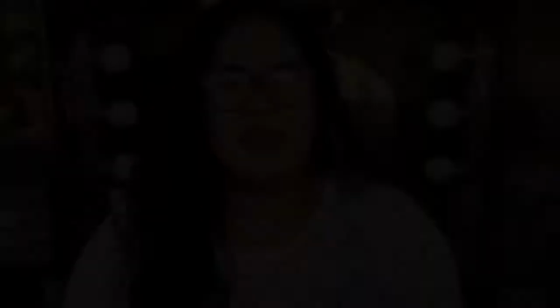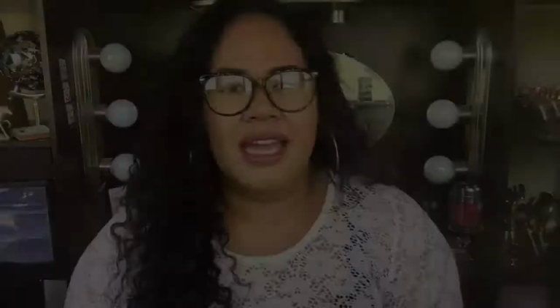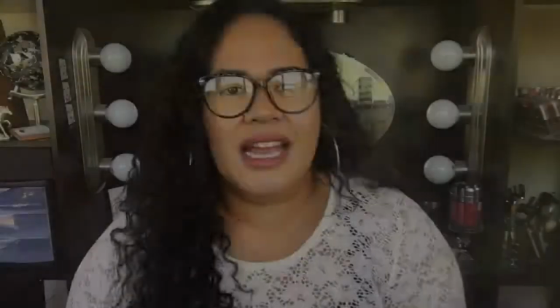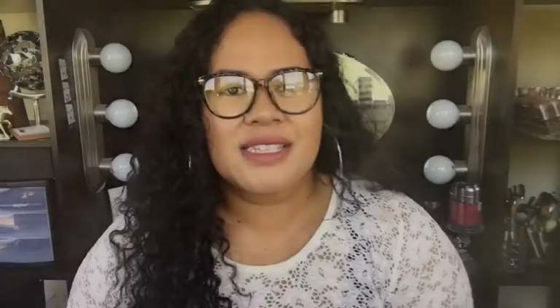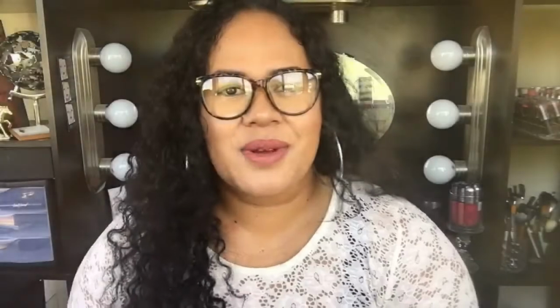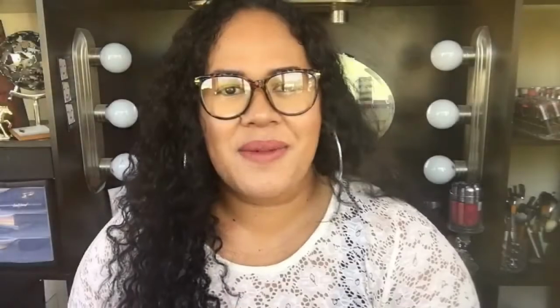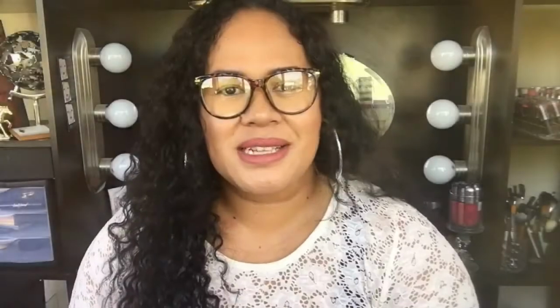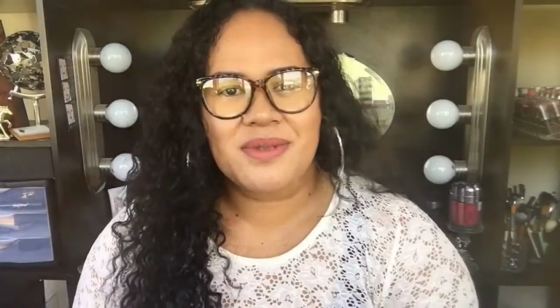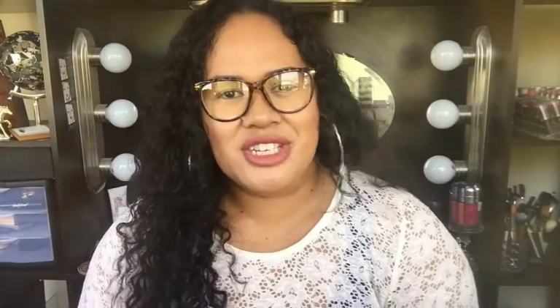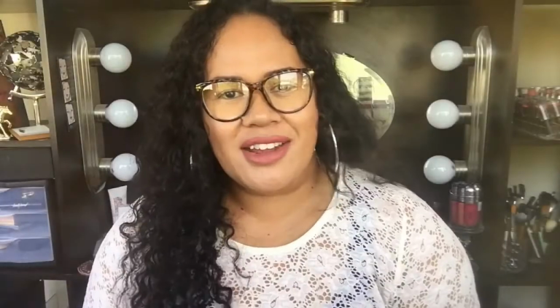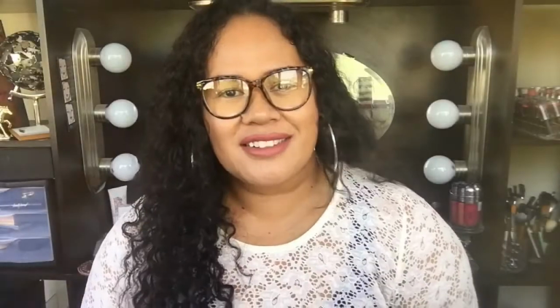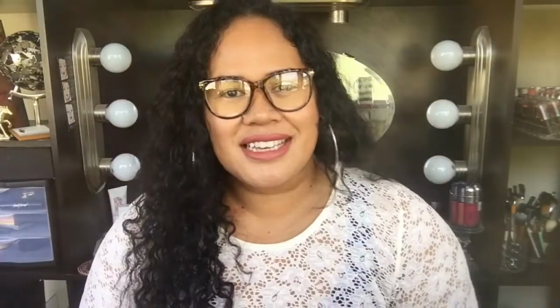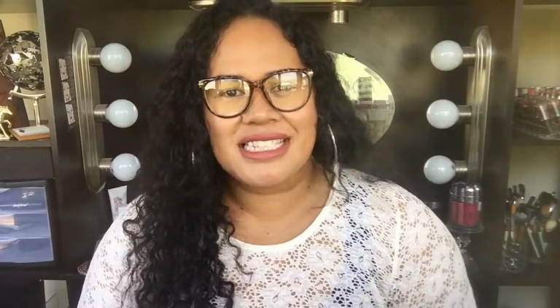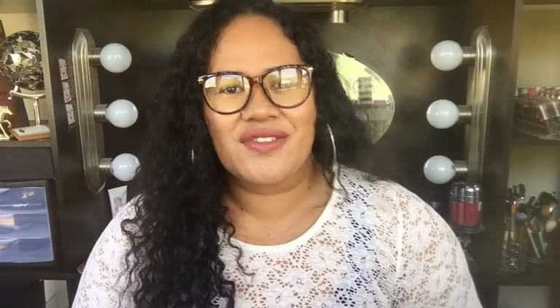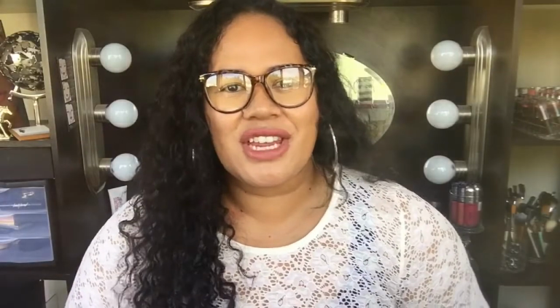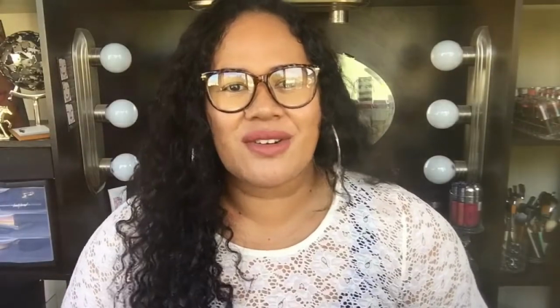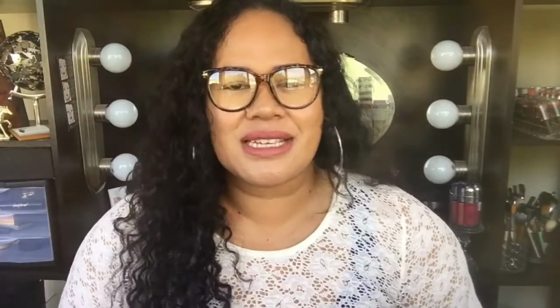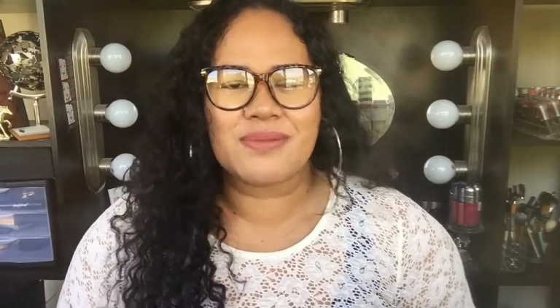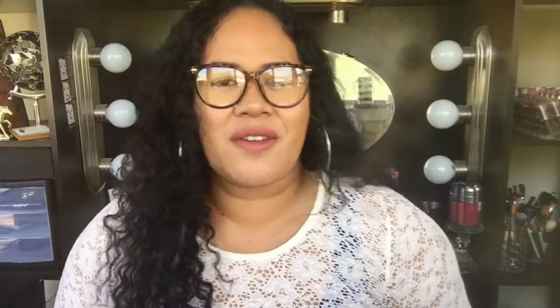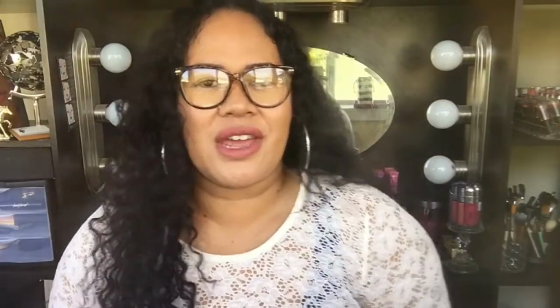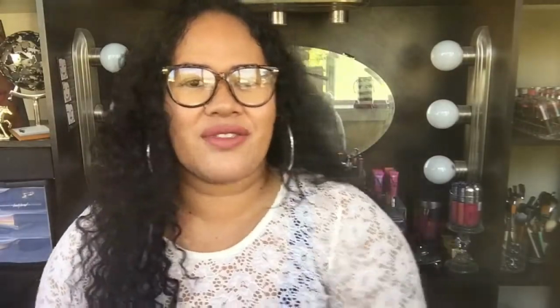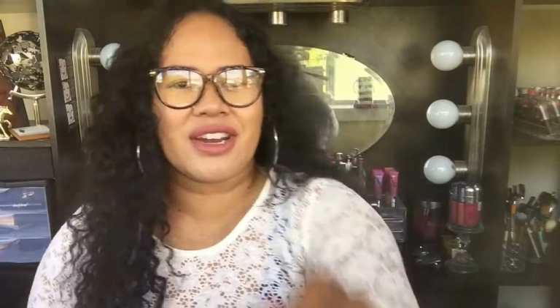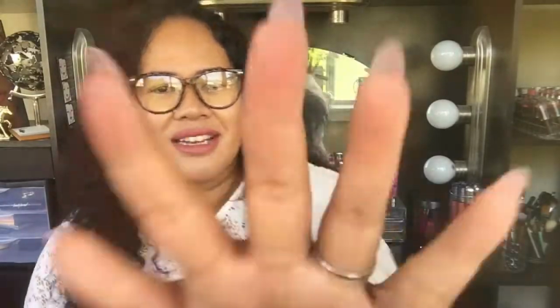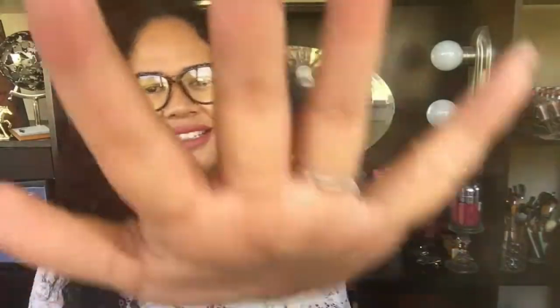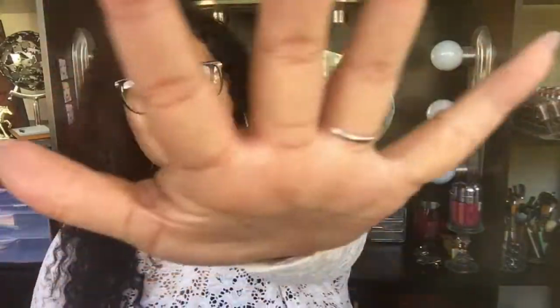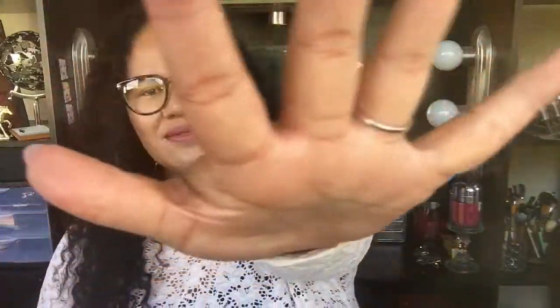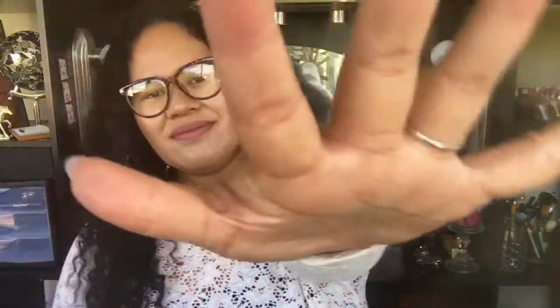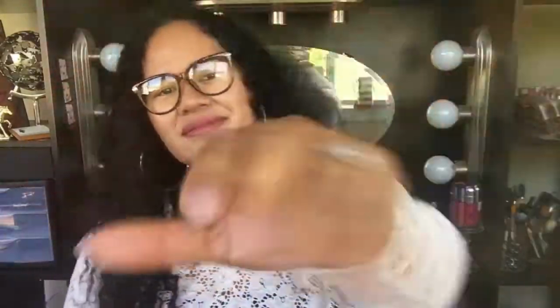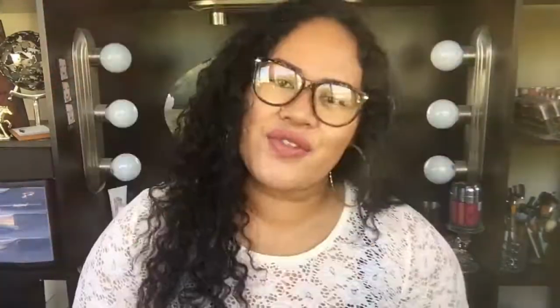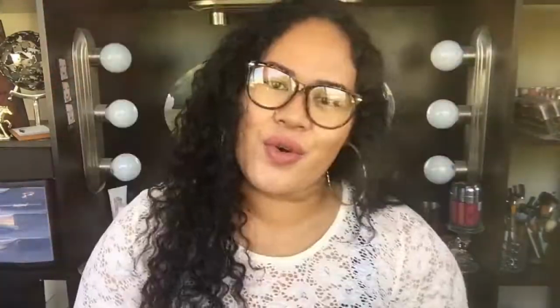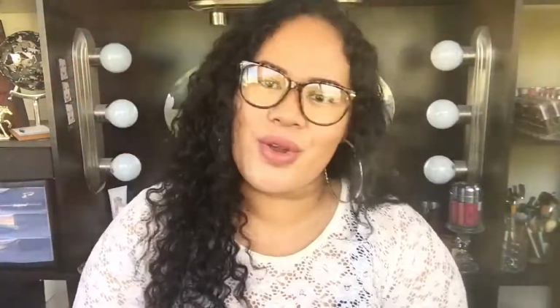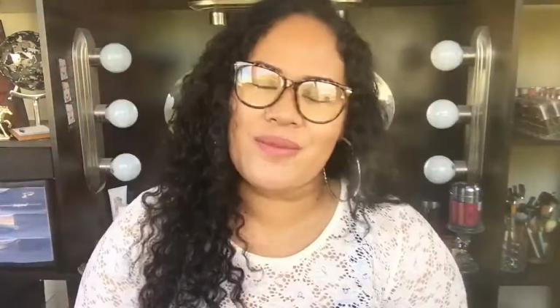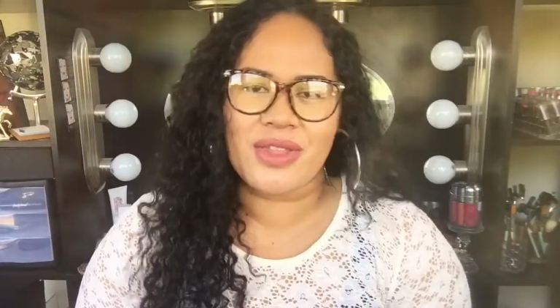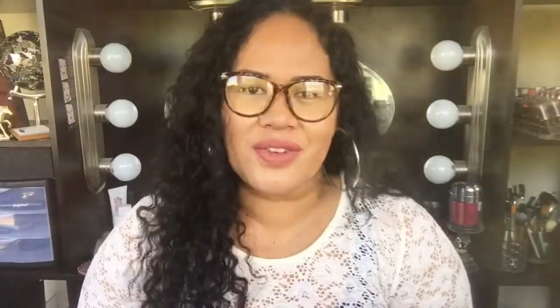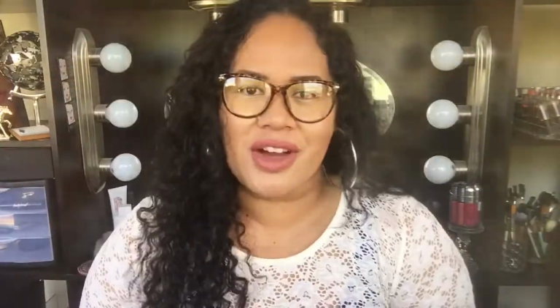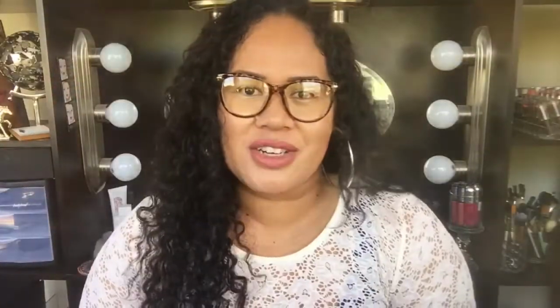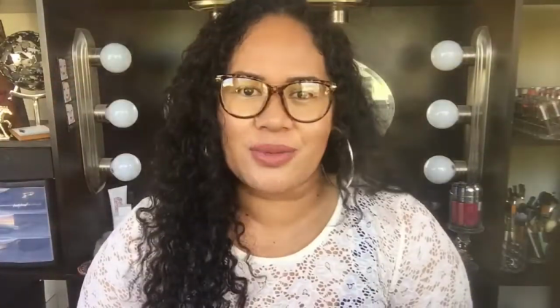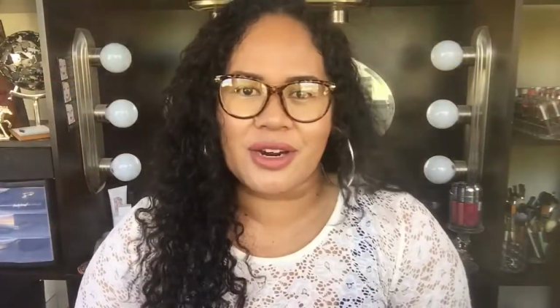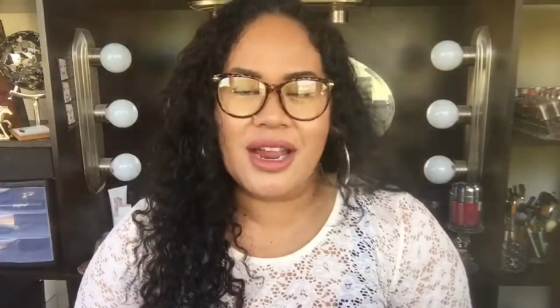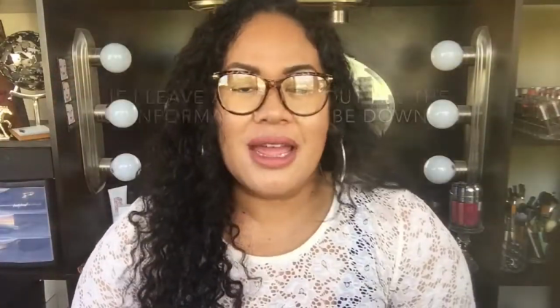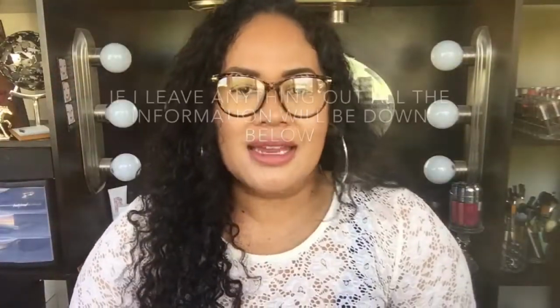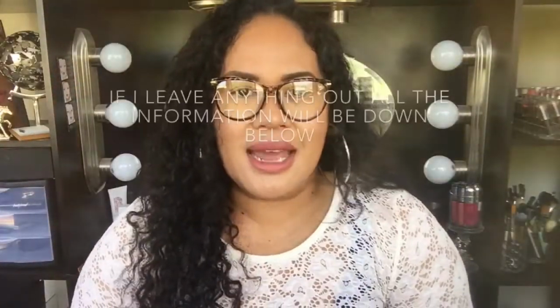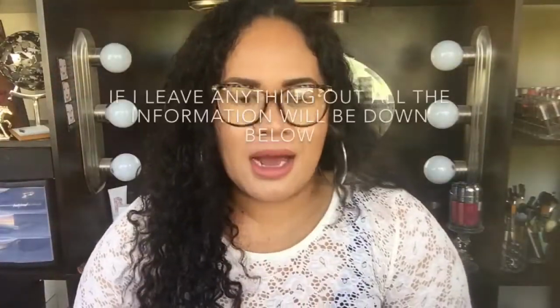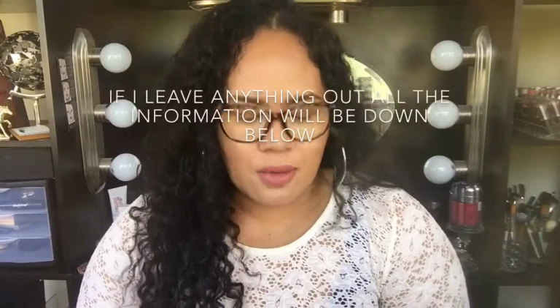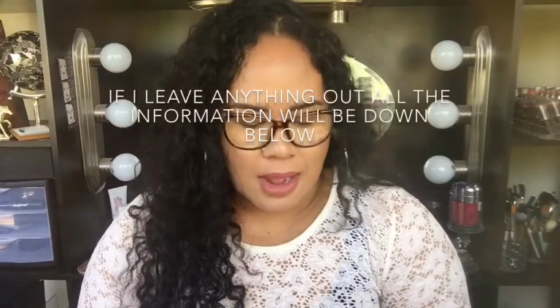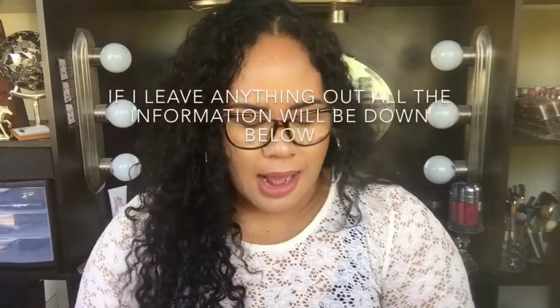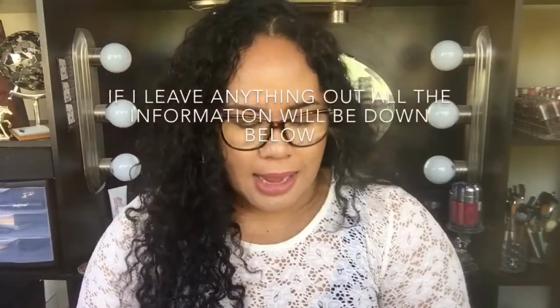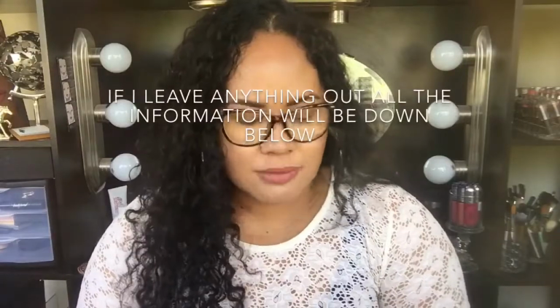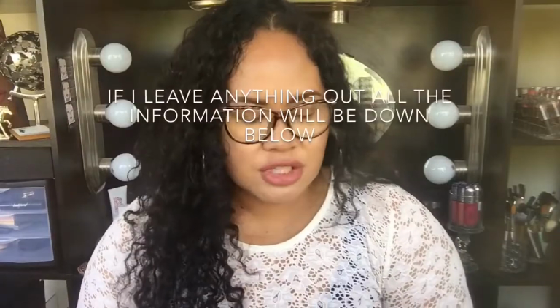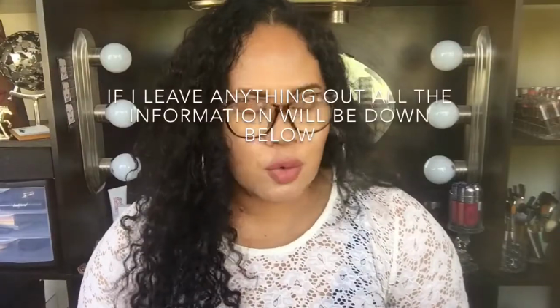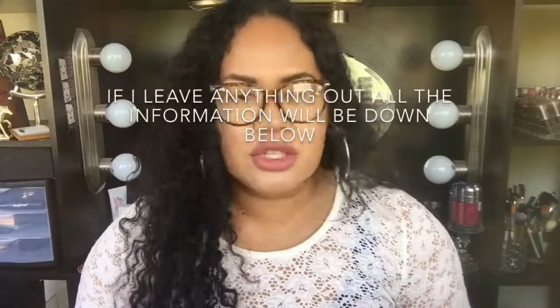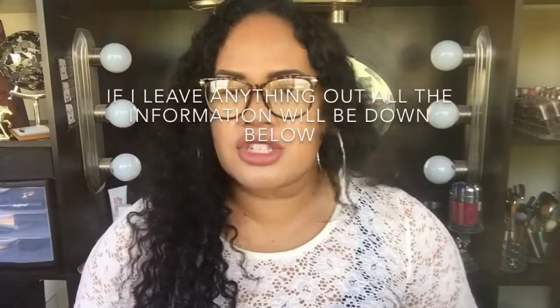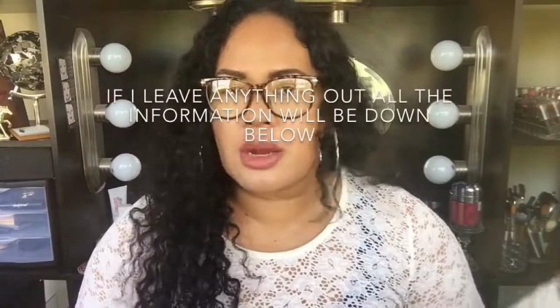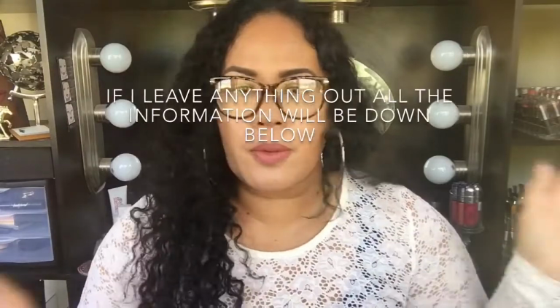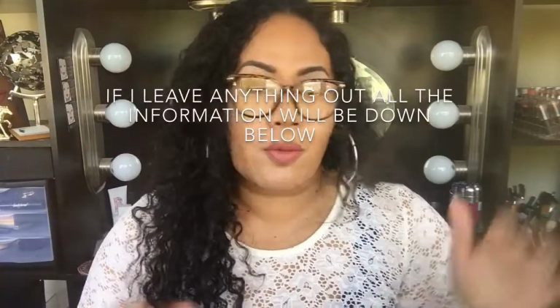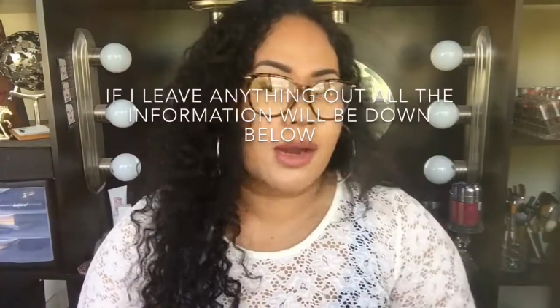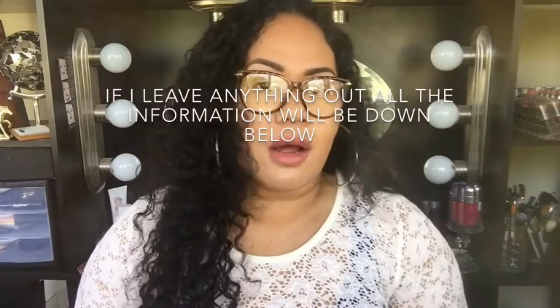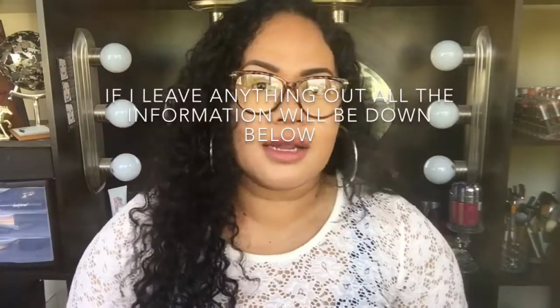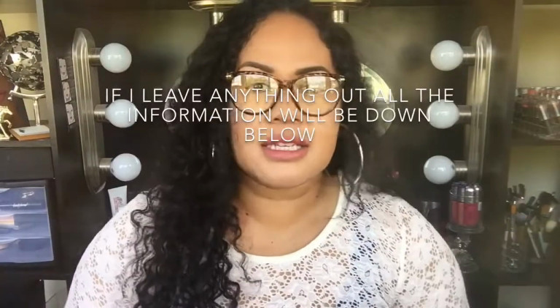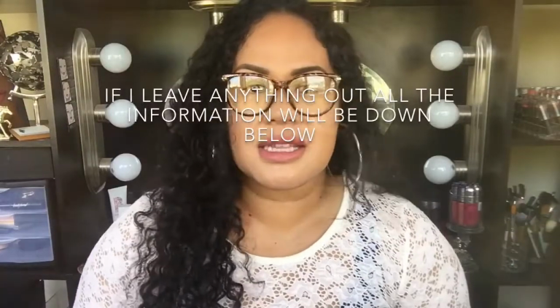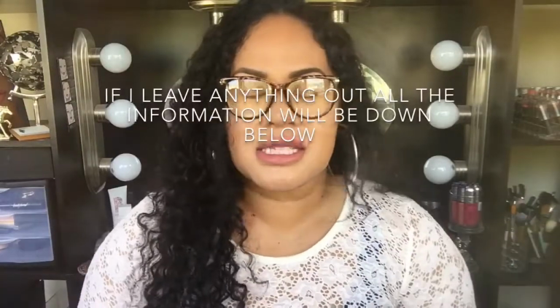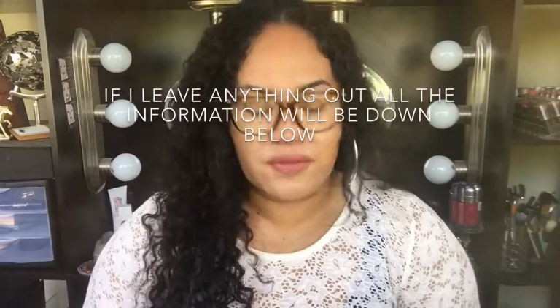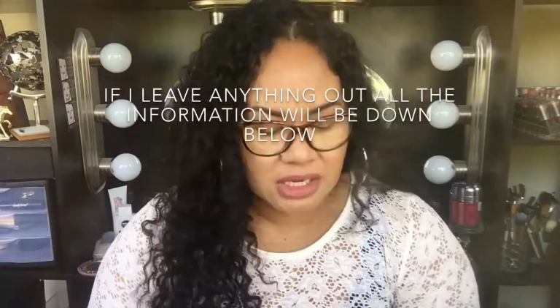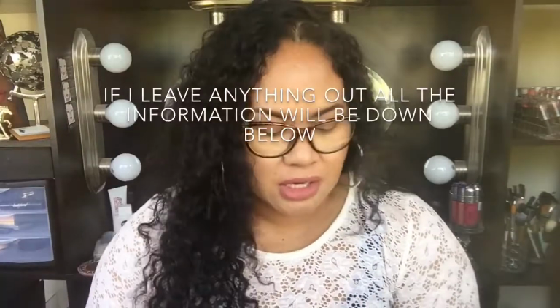Hey guys, welcome back to my channel. Today's video is my favorite for the month of October. I'm just going to jump right on into this video.